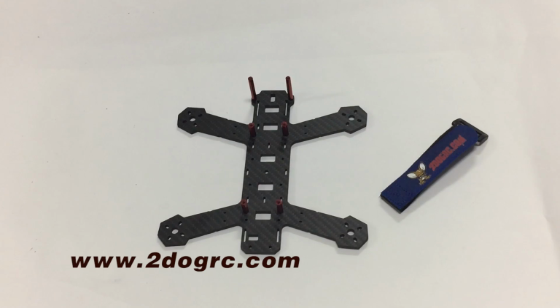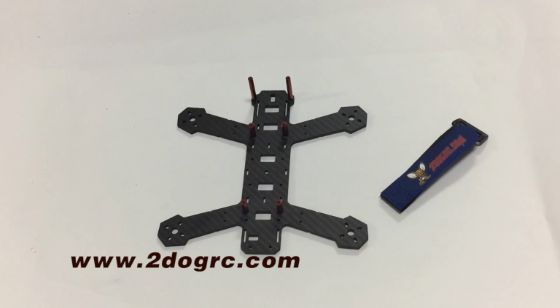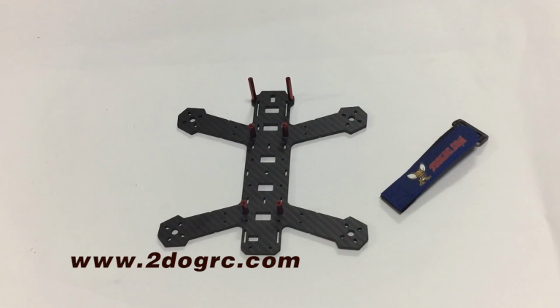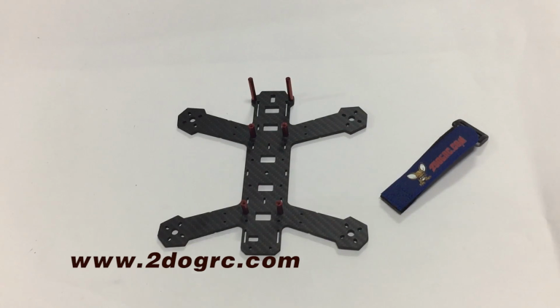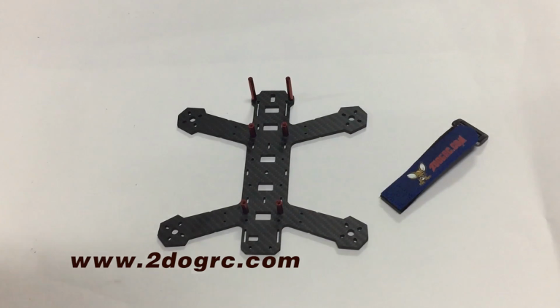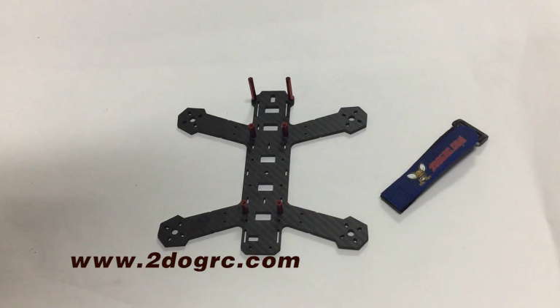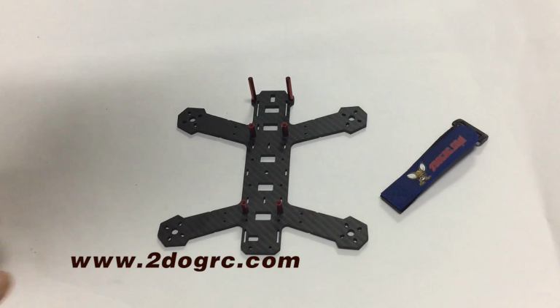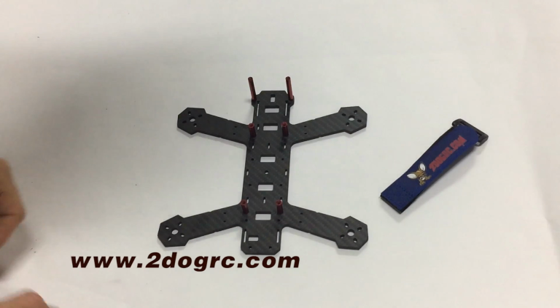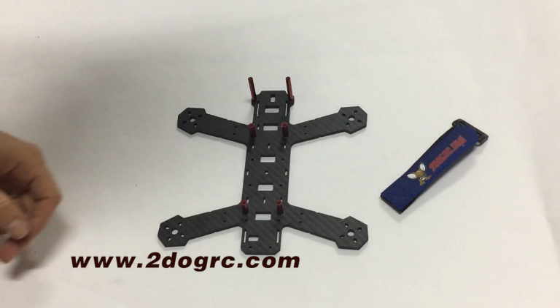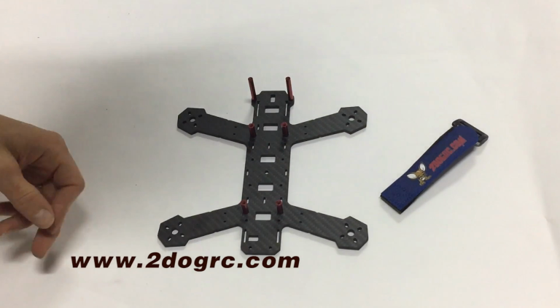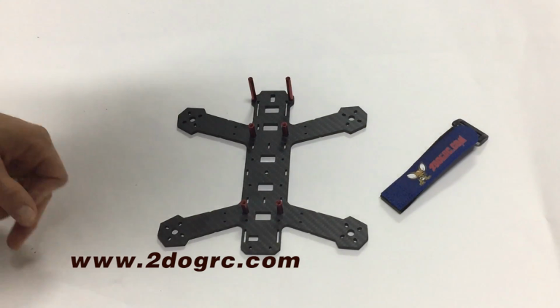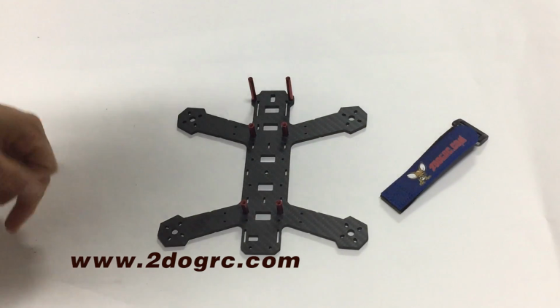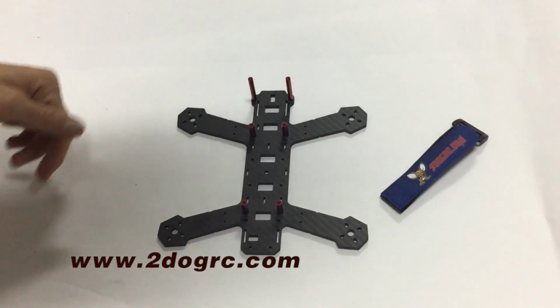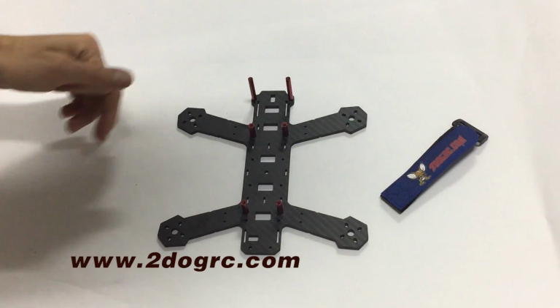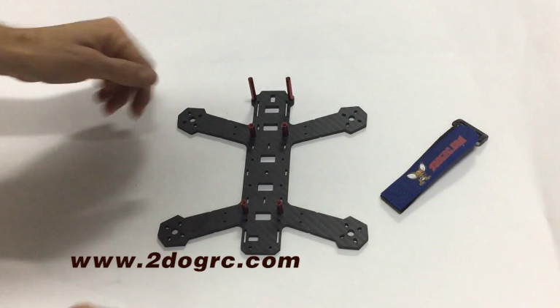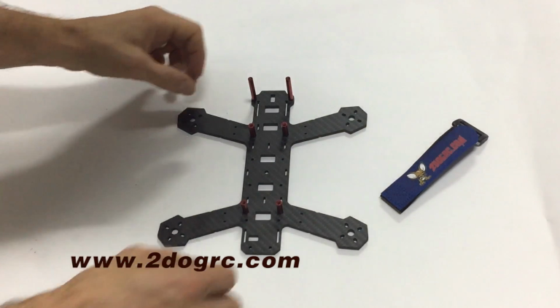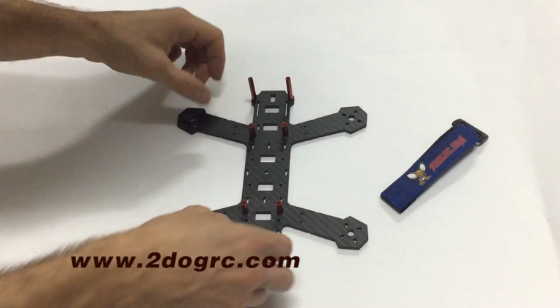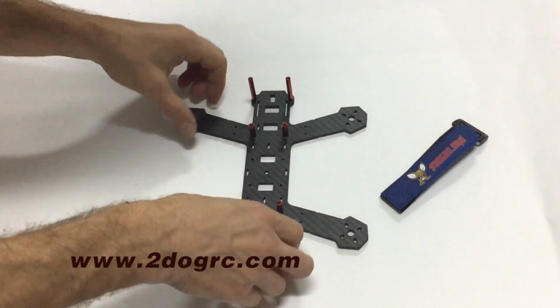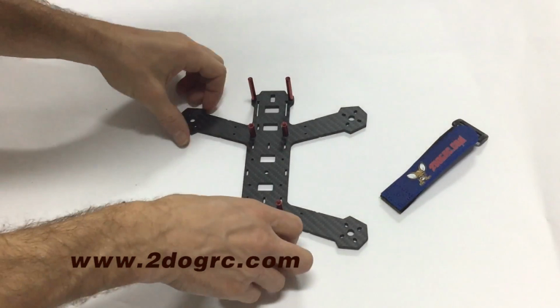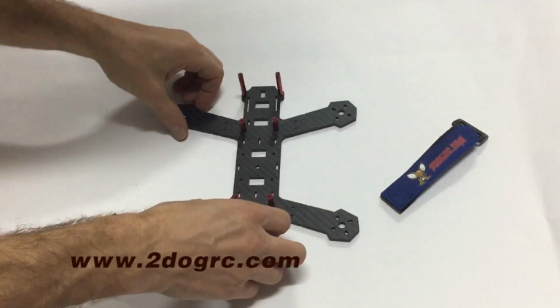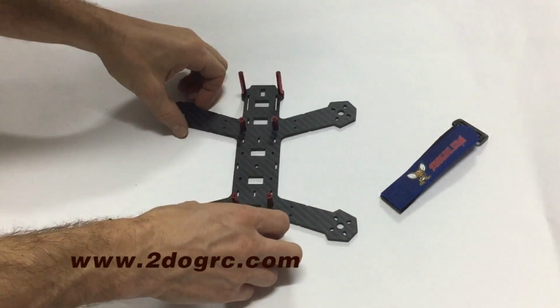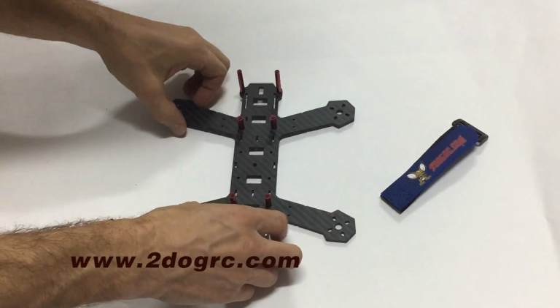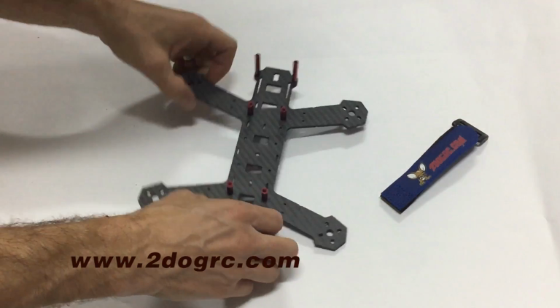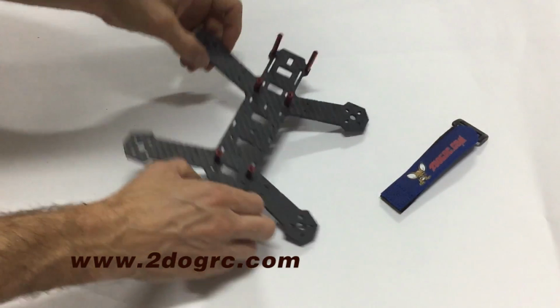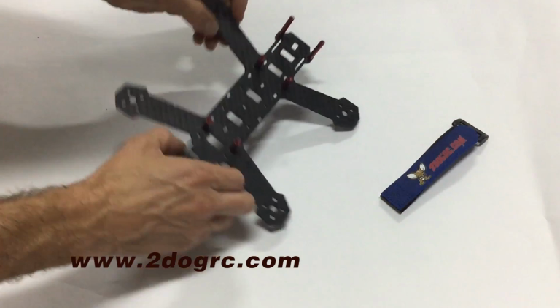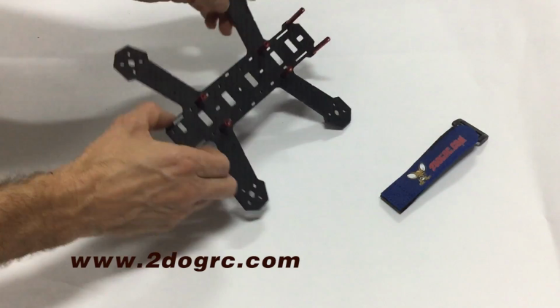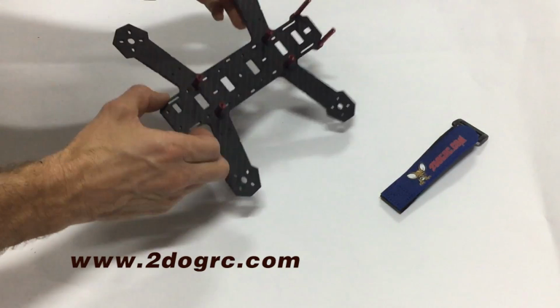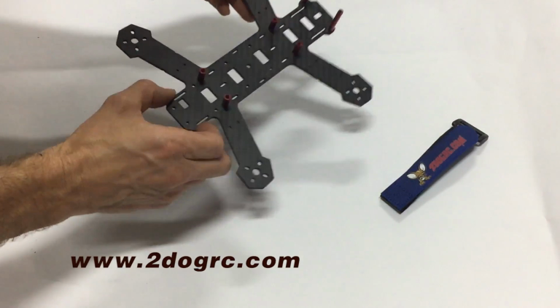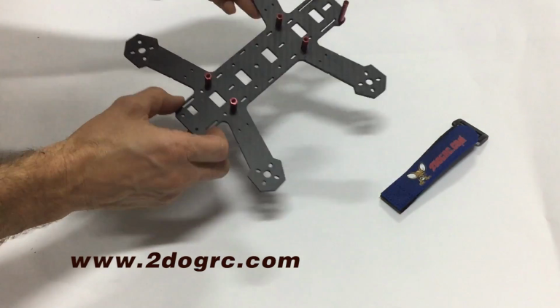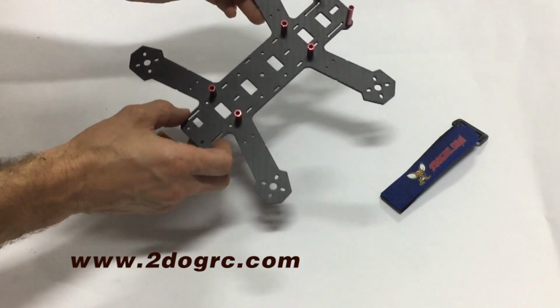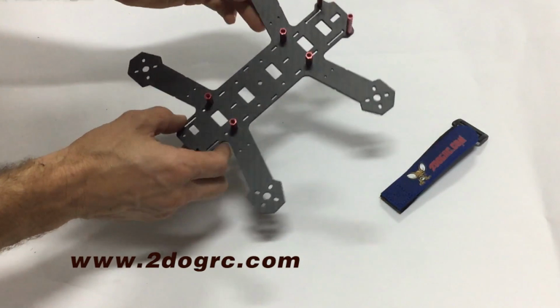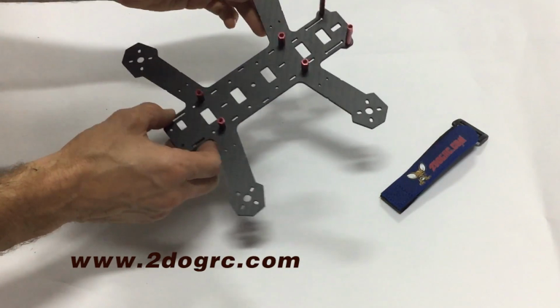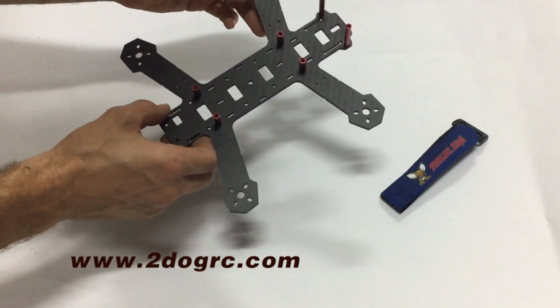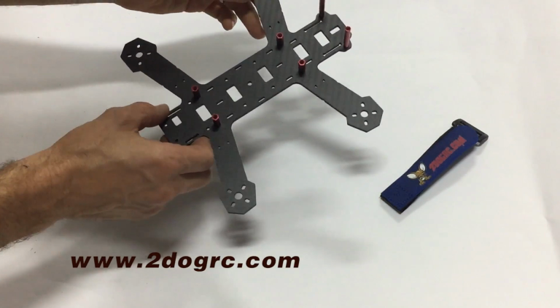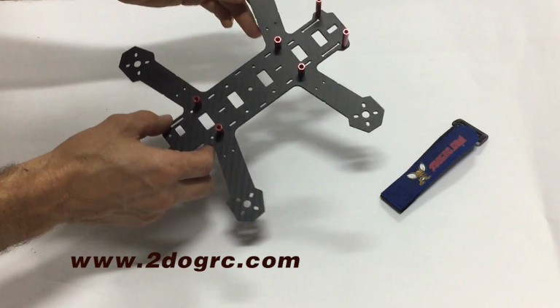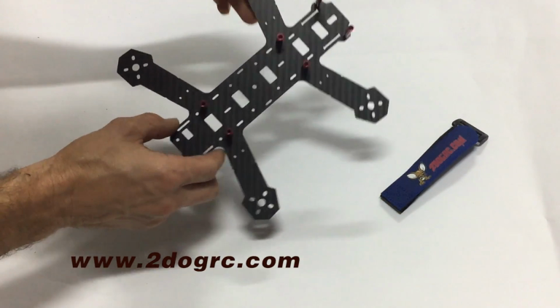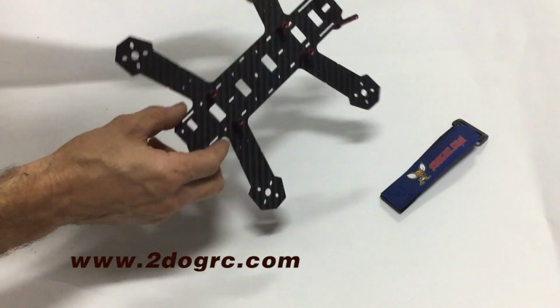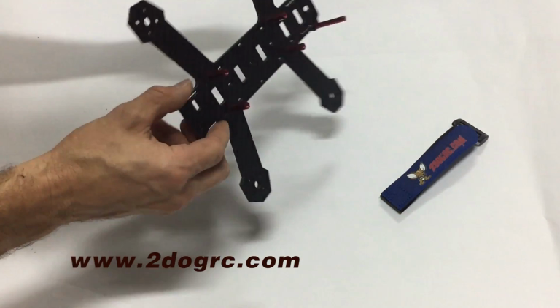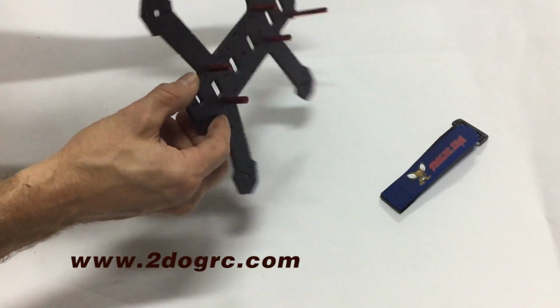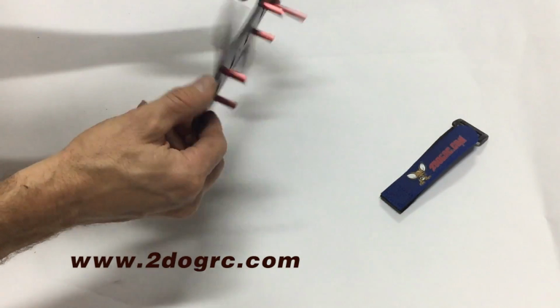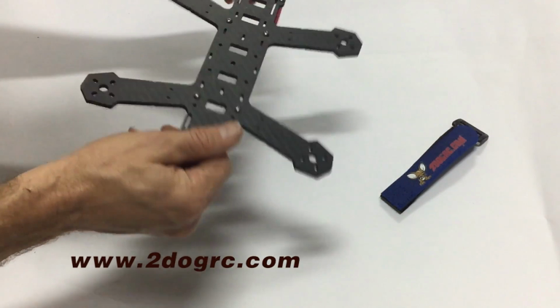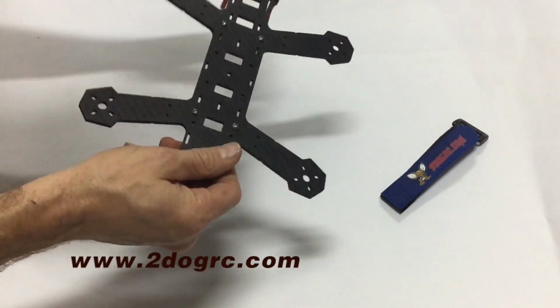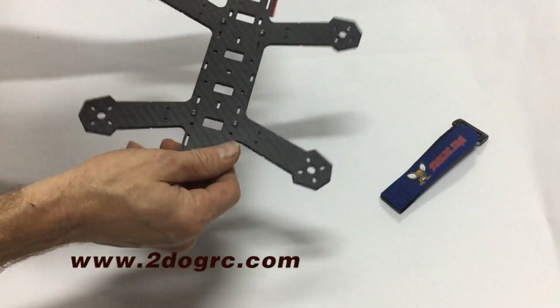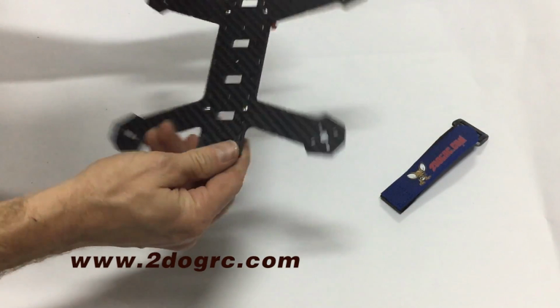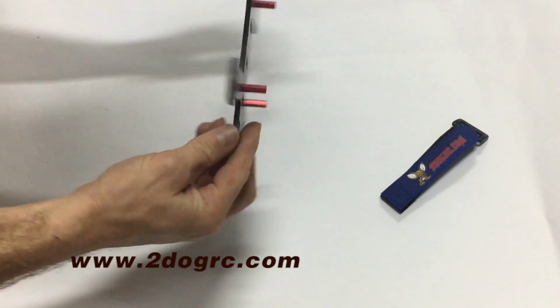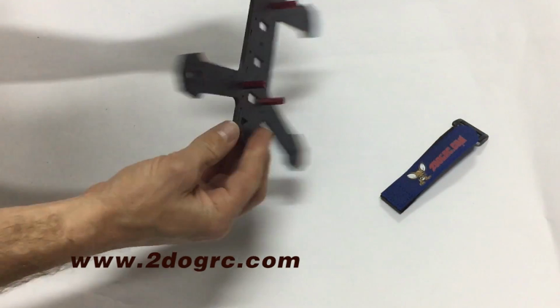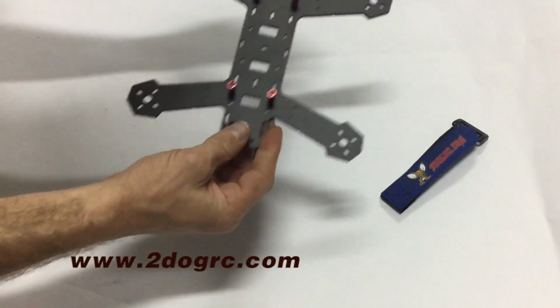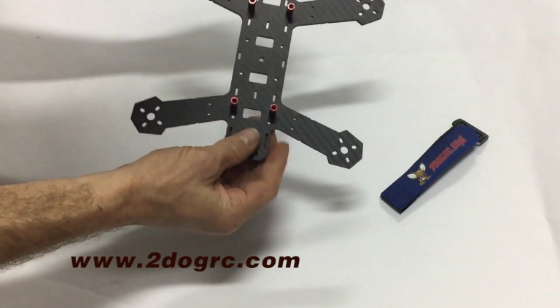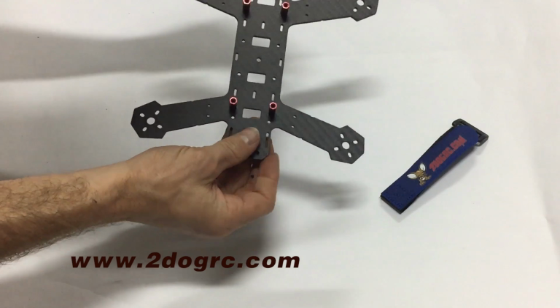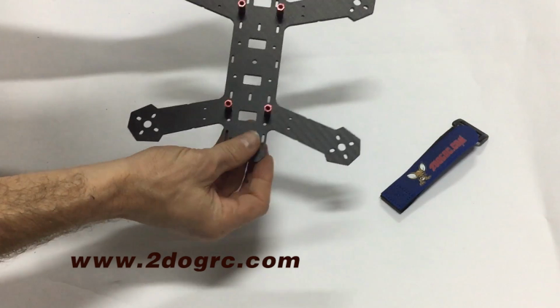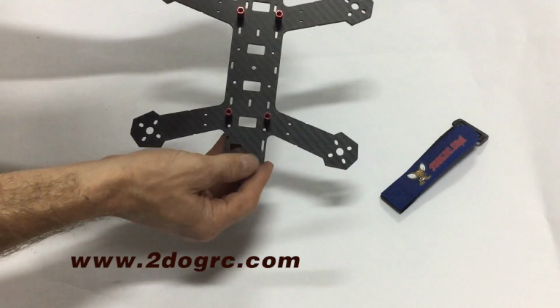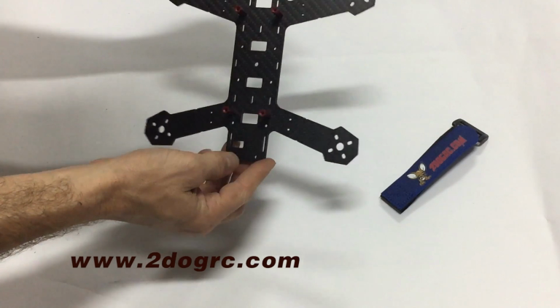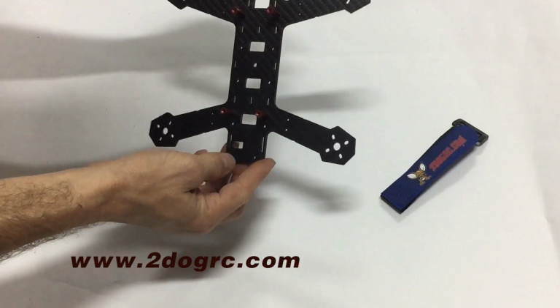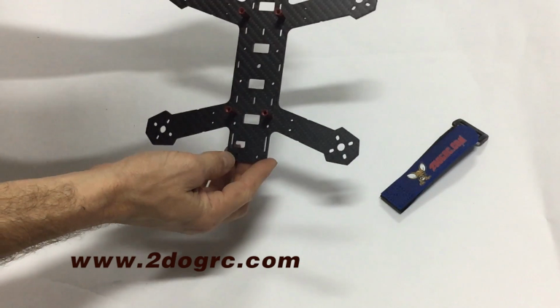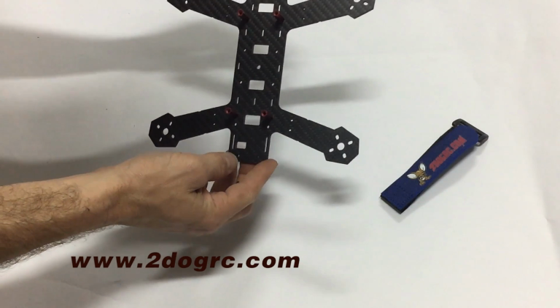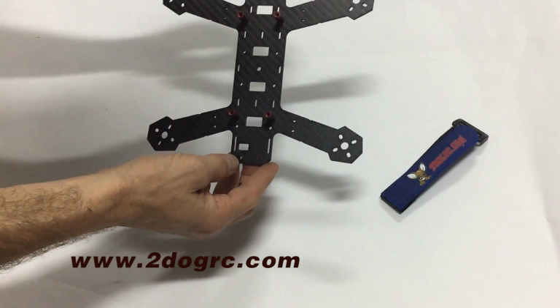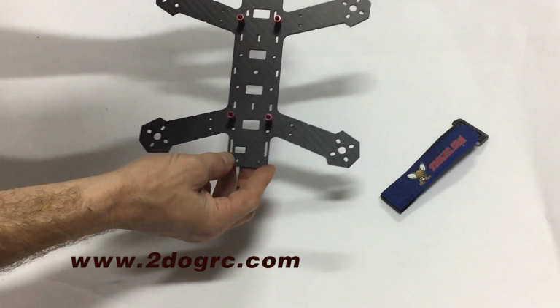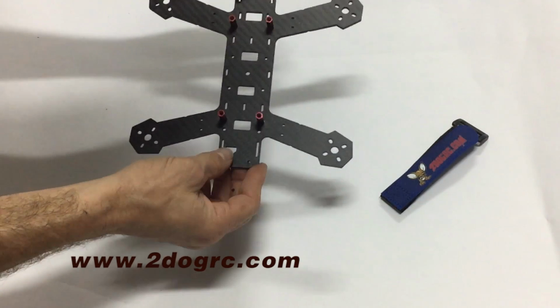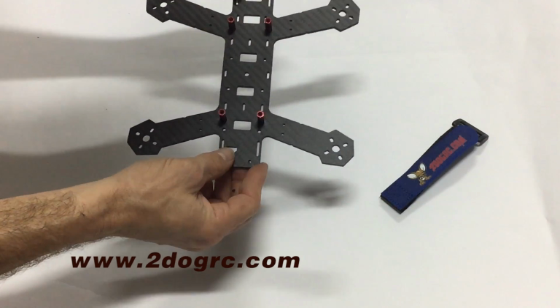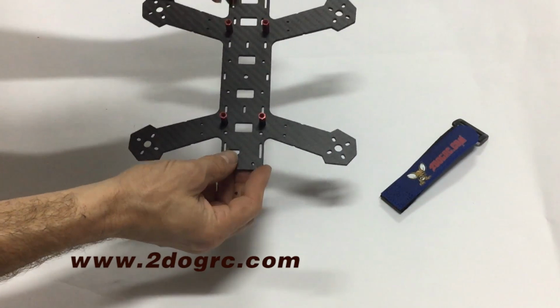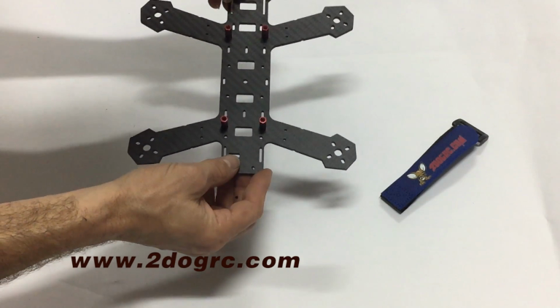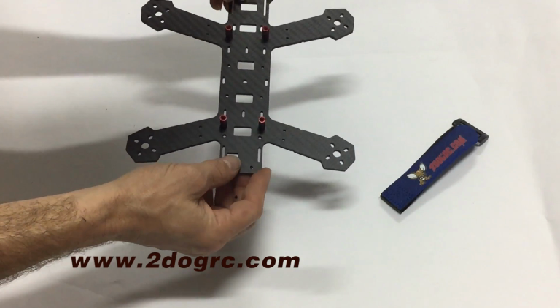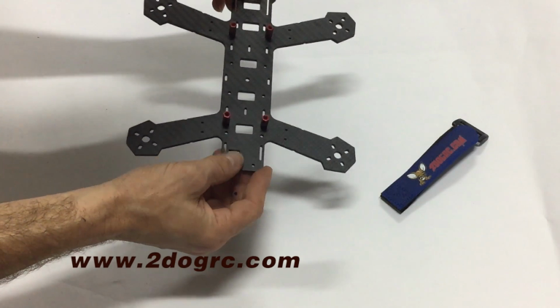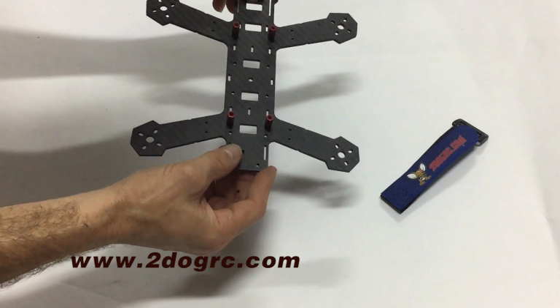Hello, this is Mark from 2DogRC, here to show you how to finish up the frame of this Quick 200 bird from Emacs.